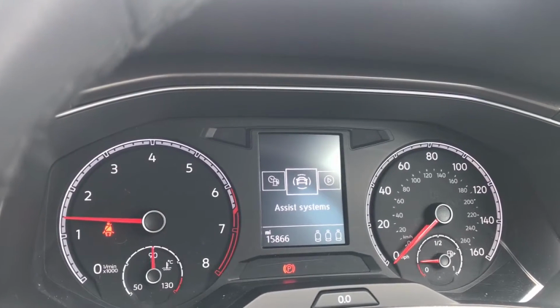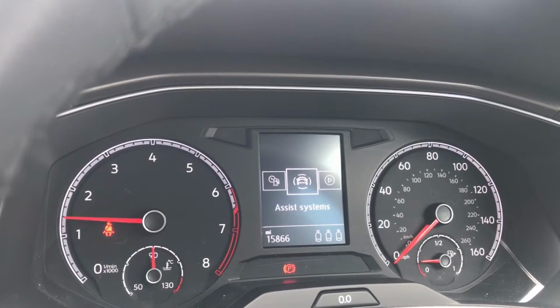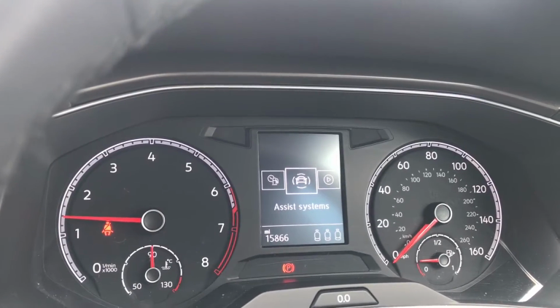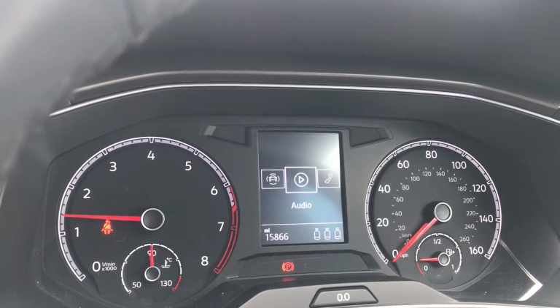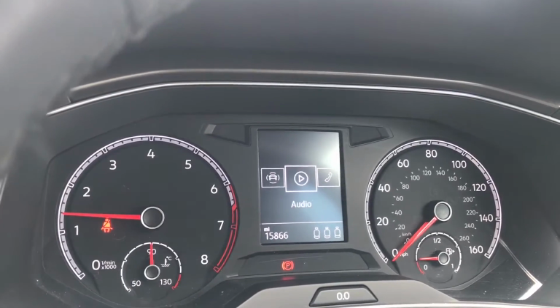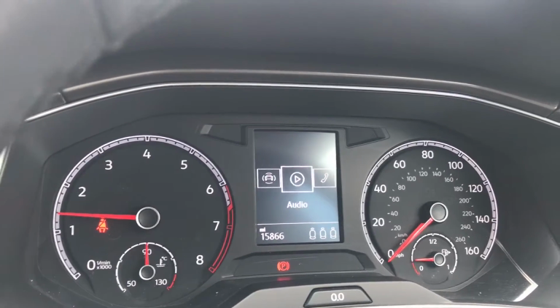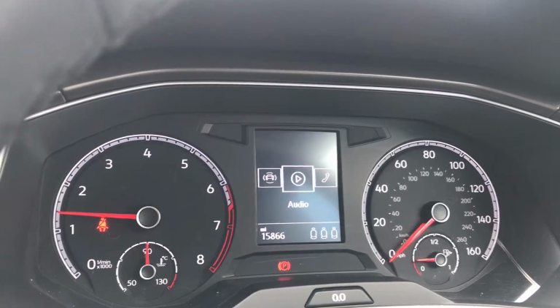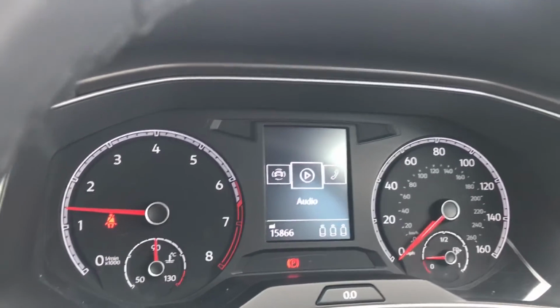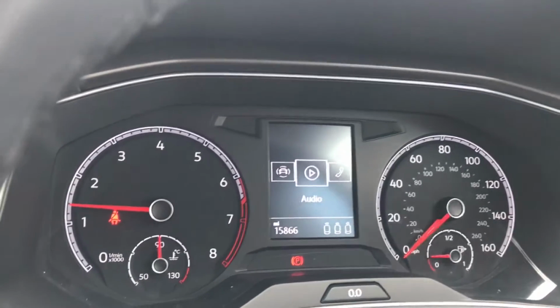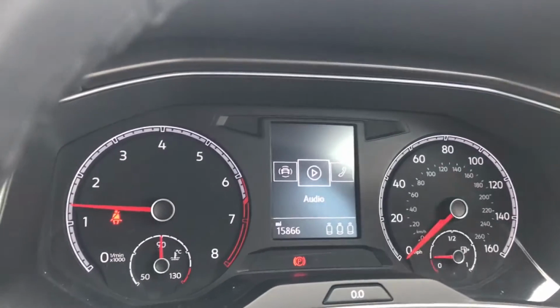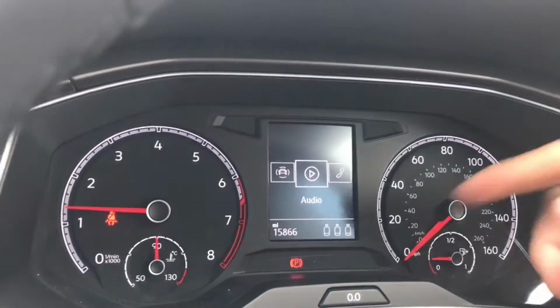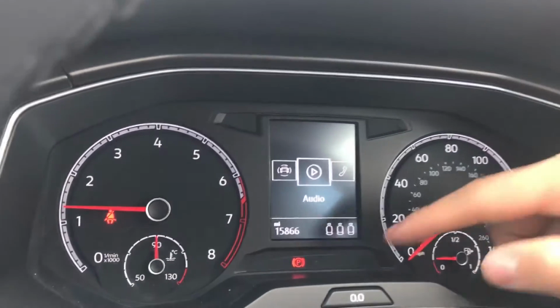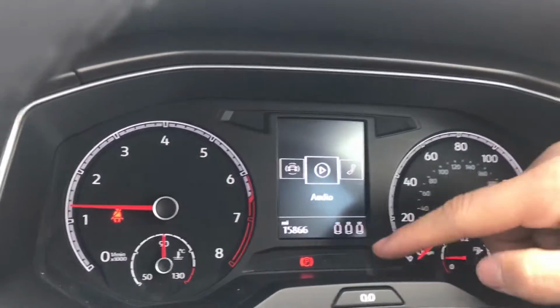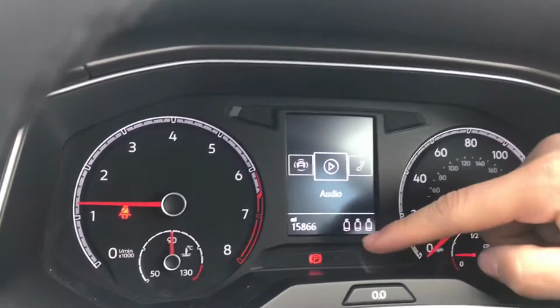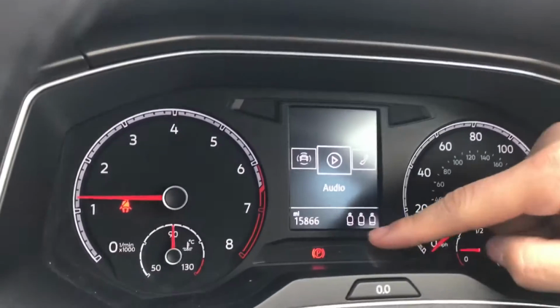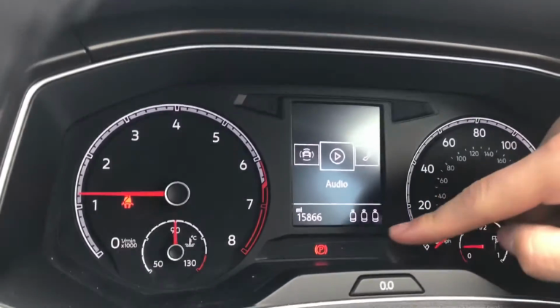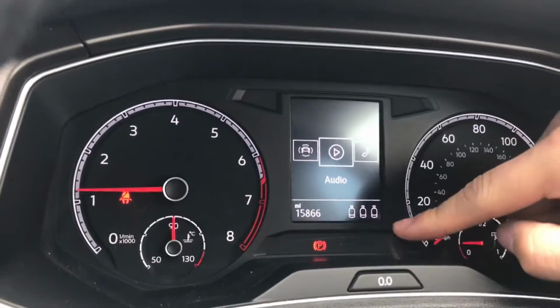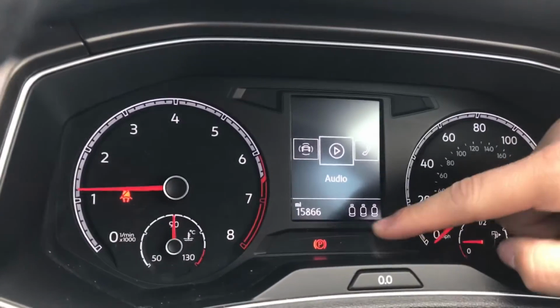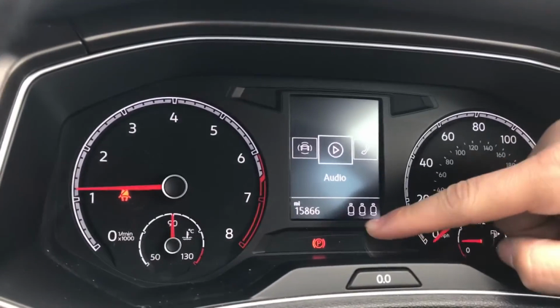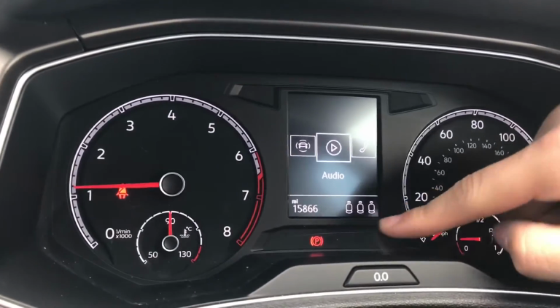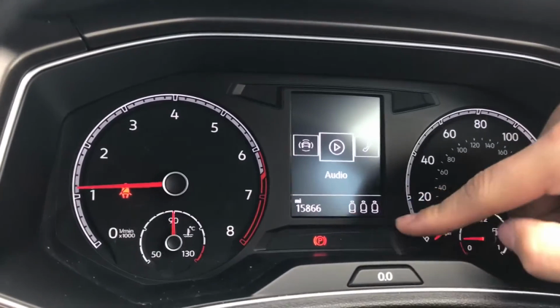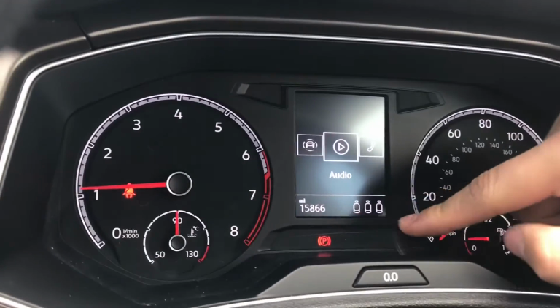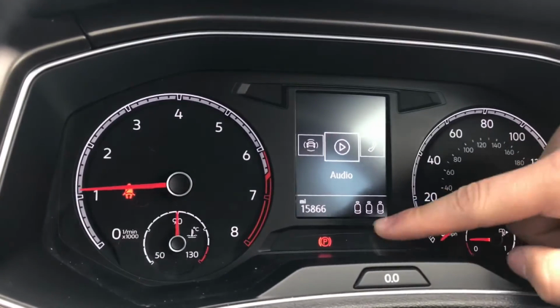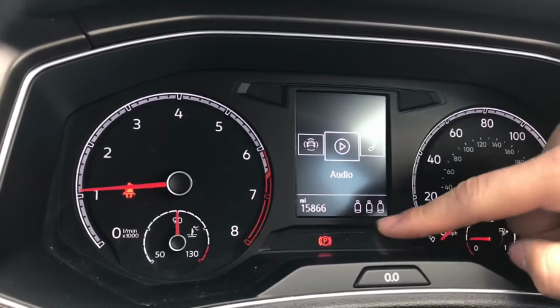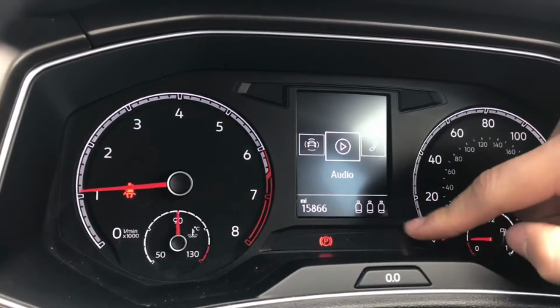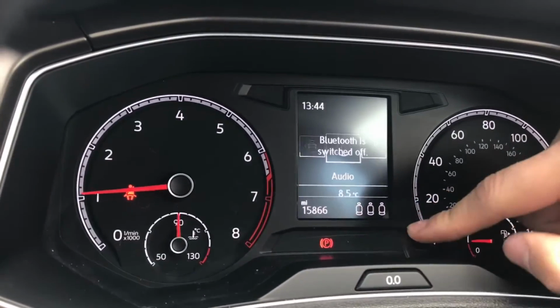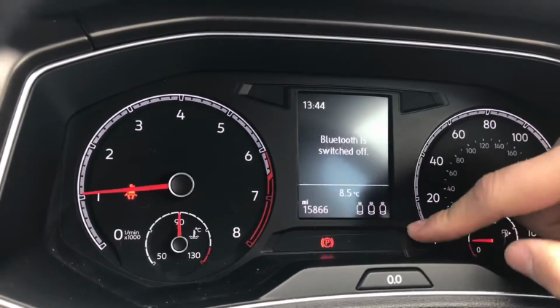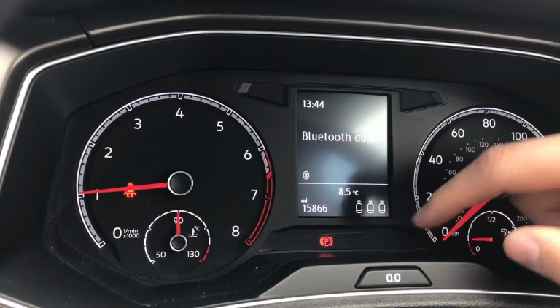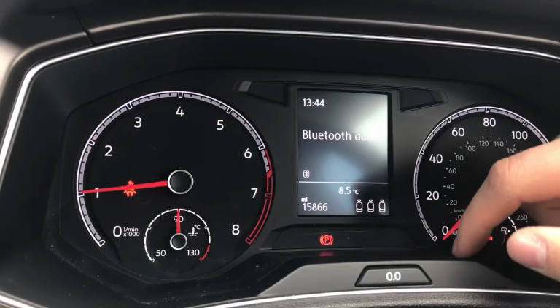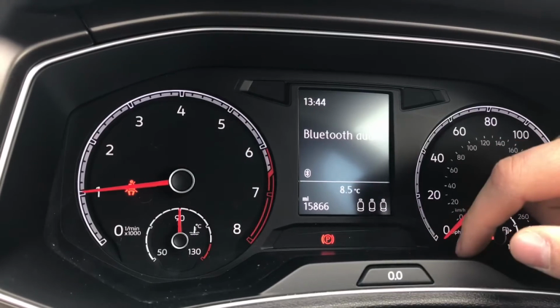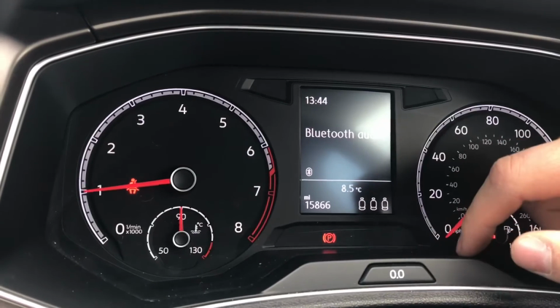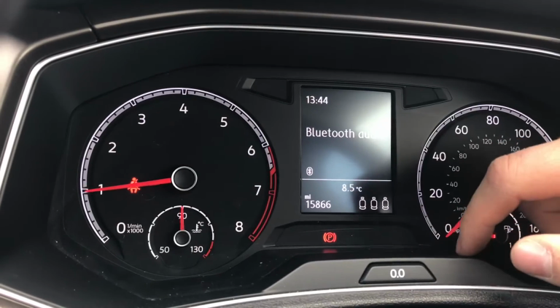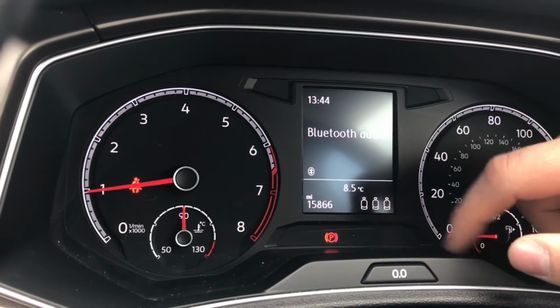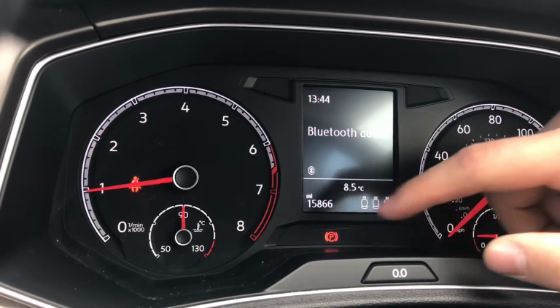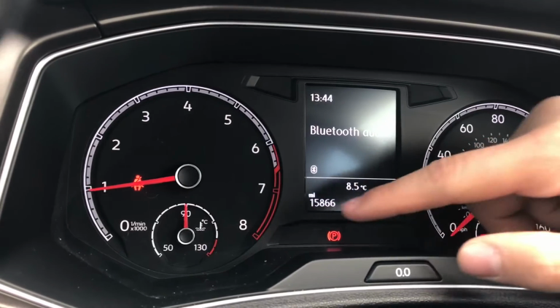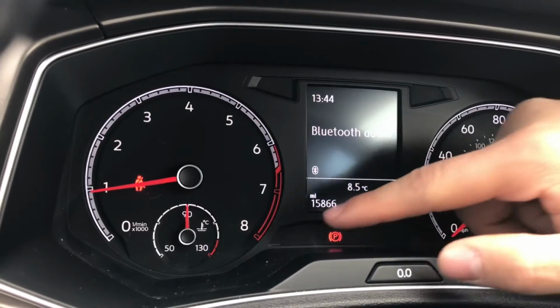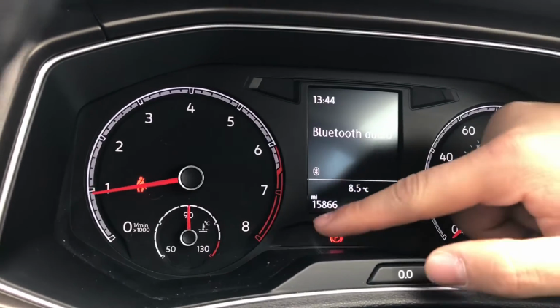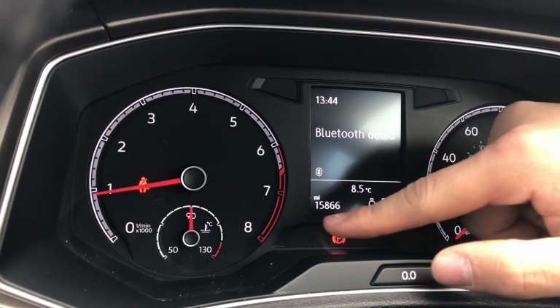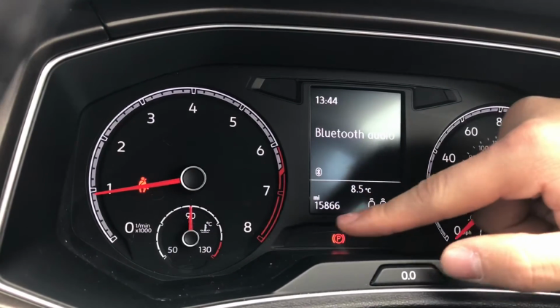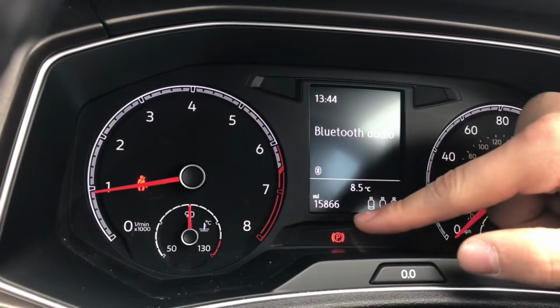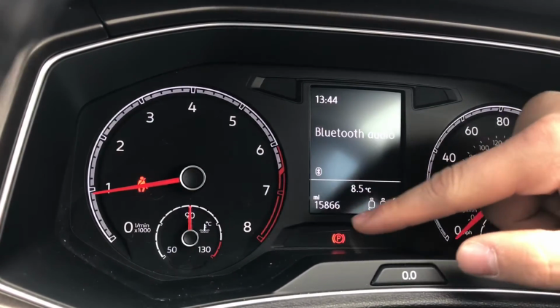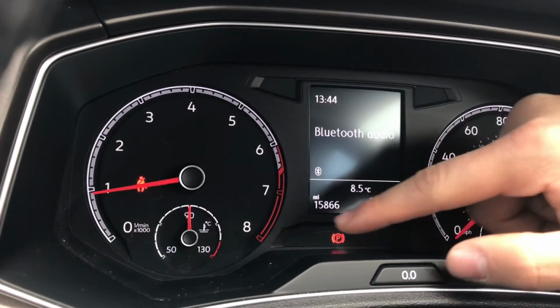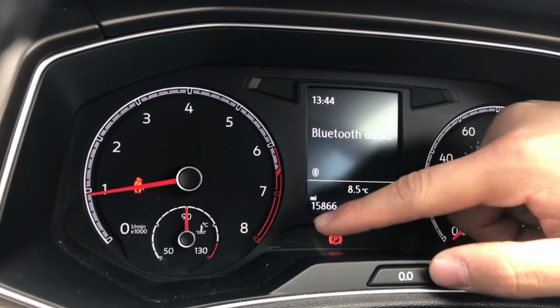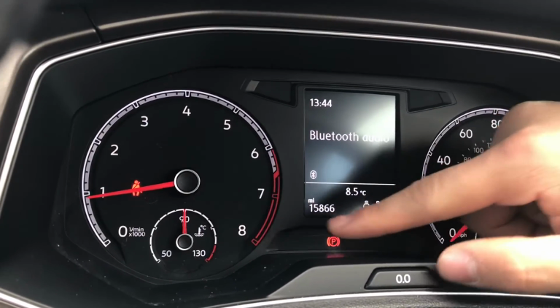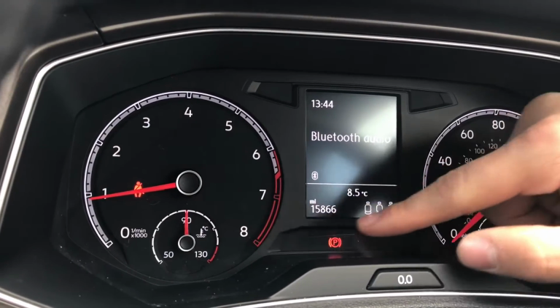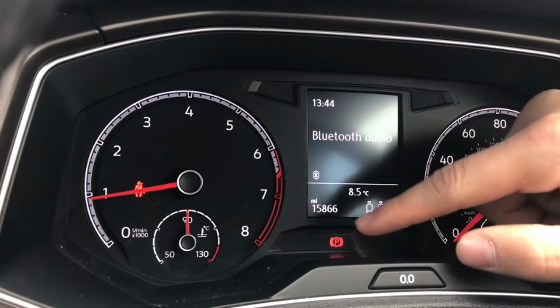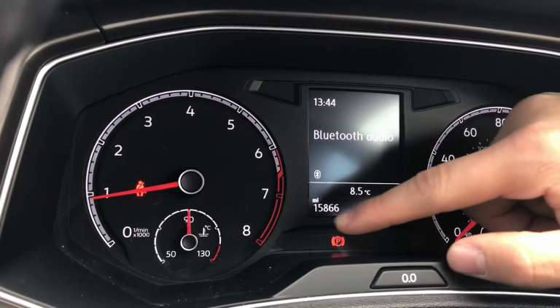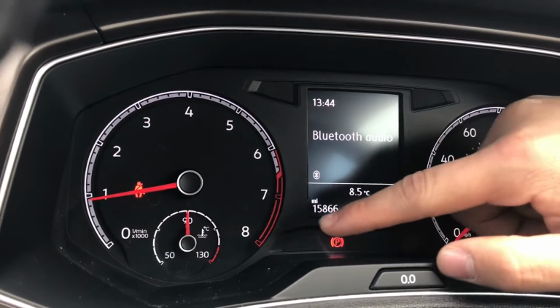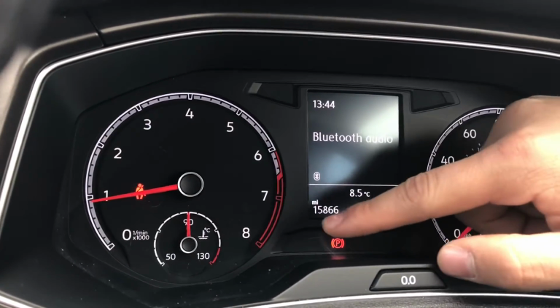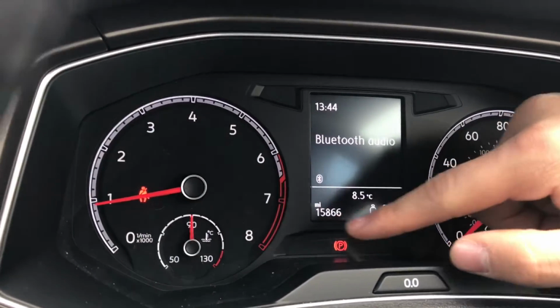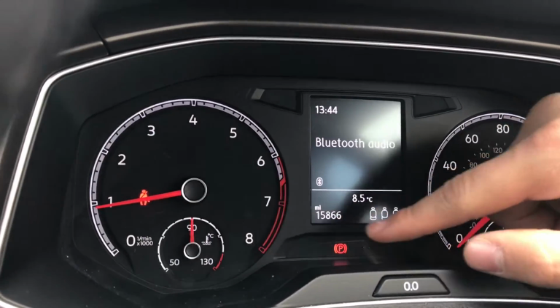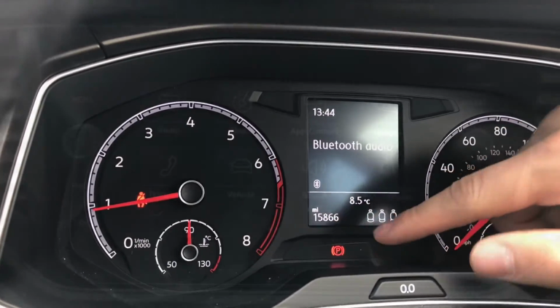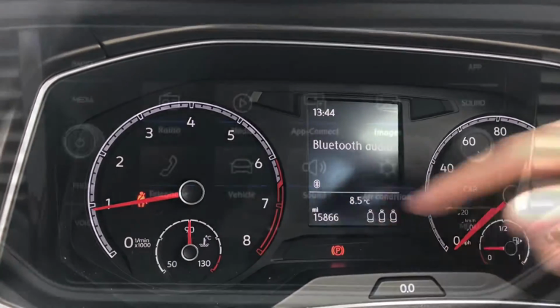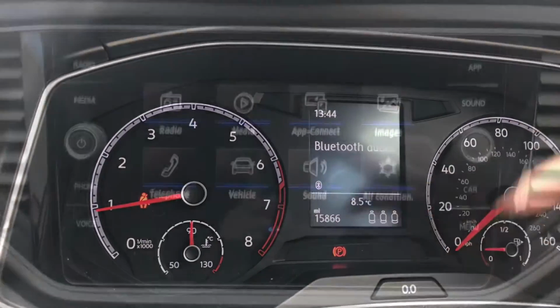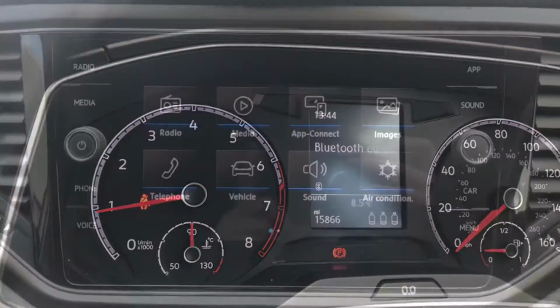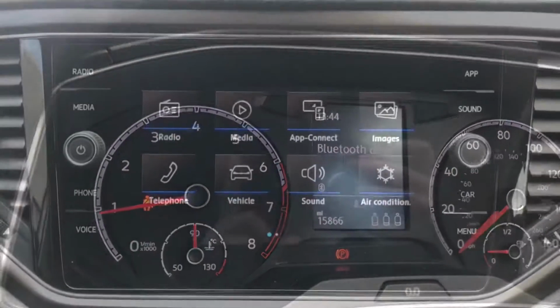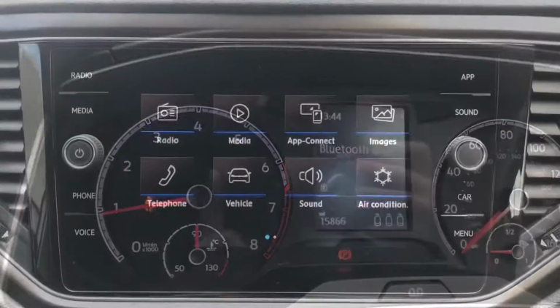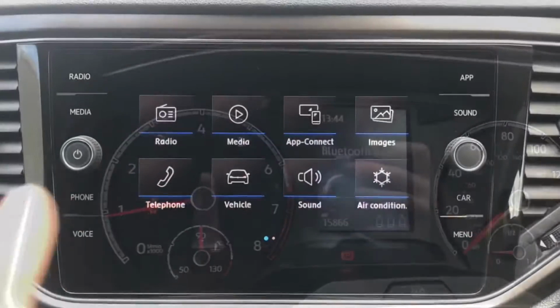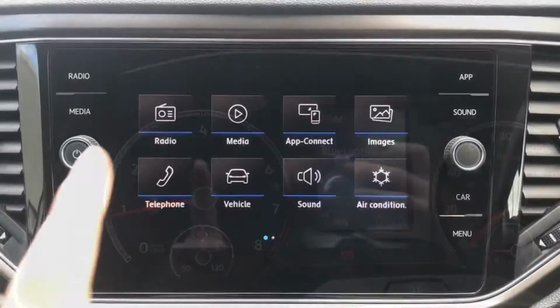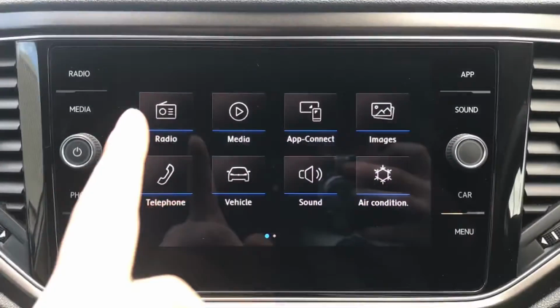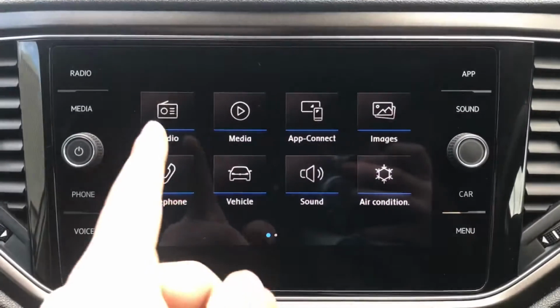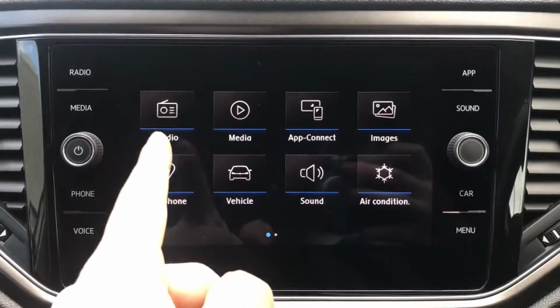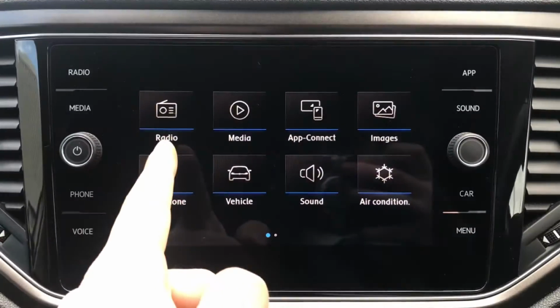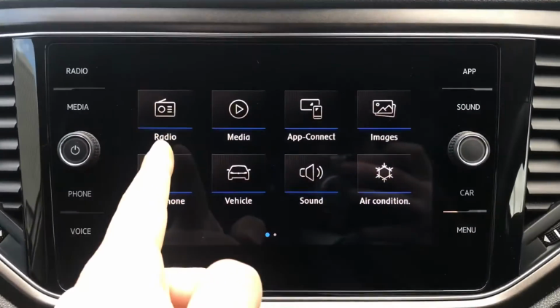As you can see we can check if our rear passengers have their seatbelts on, which is great if we have small children. We also have 15,866 miles on the clock.